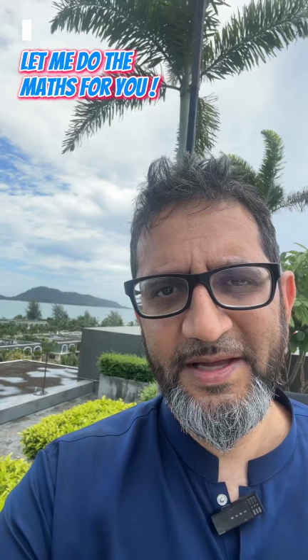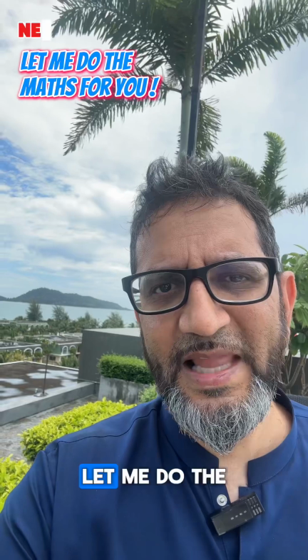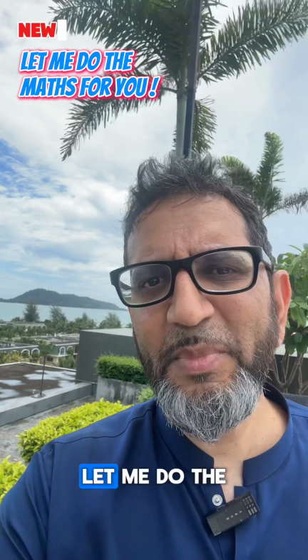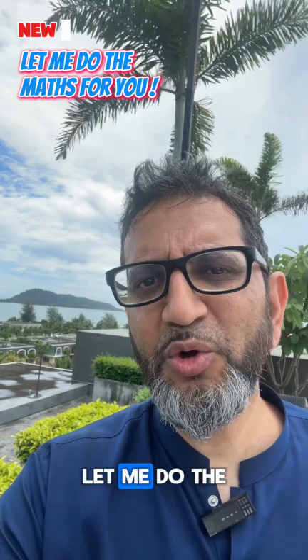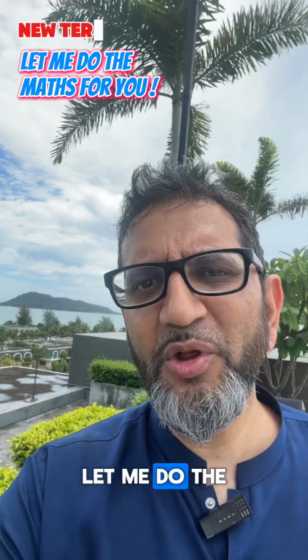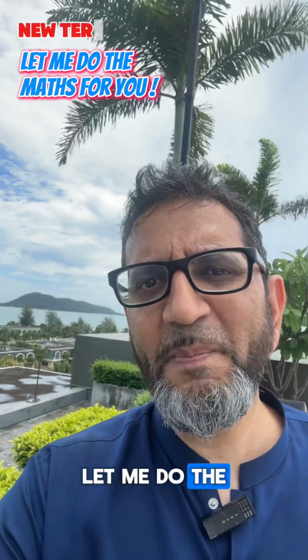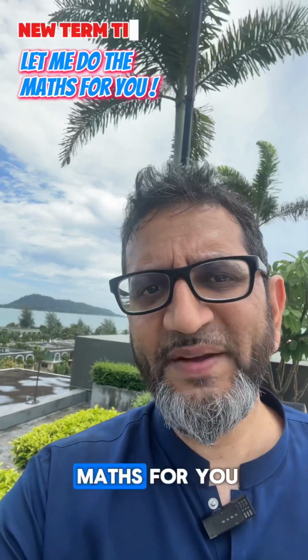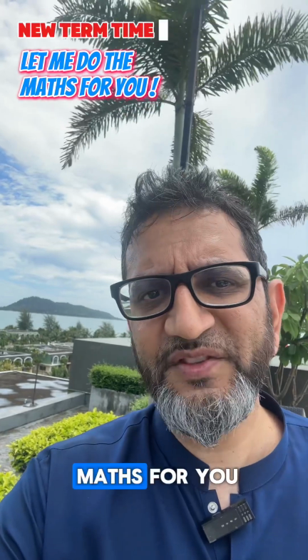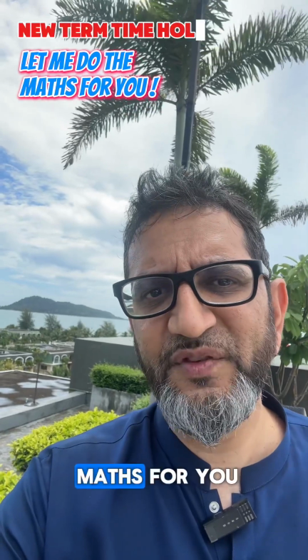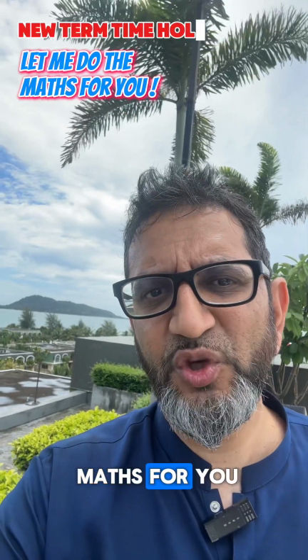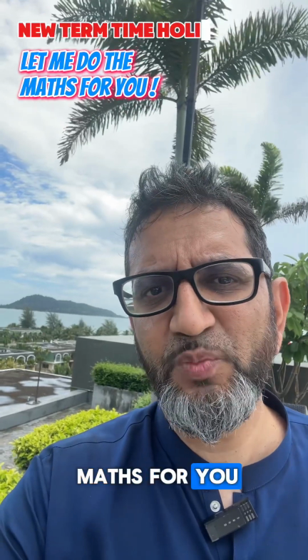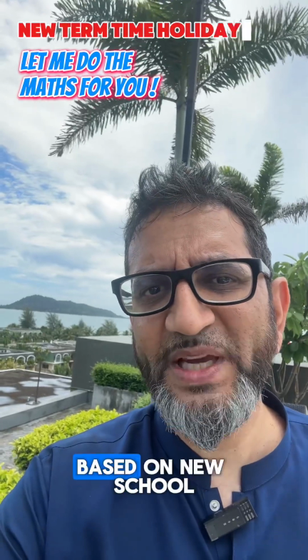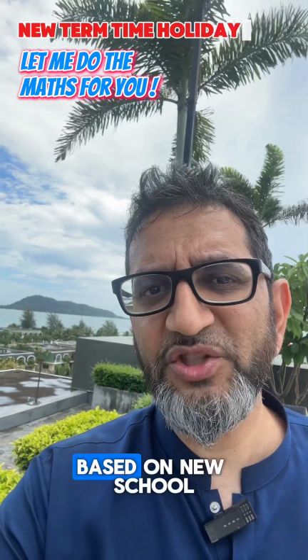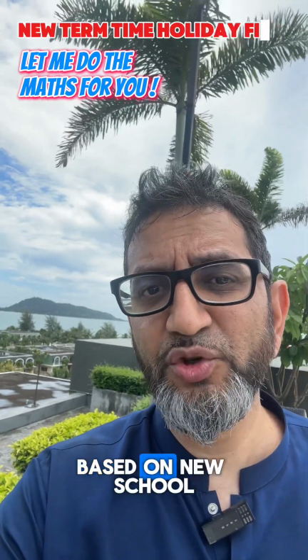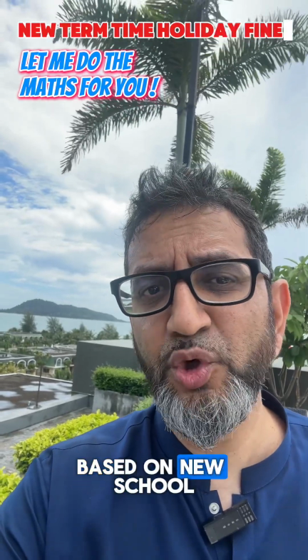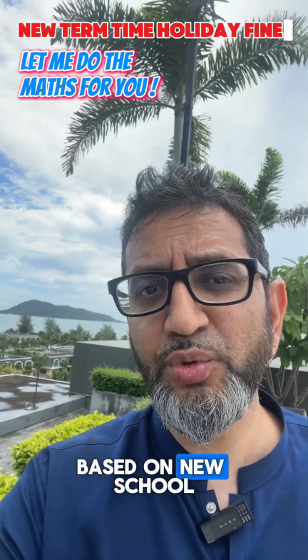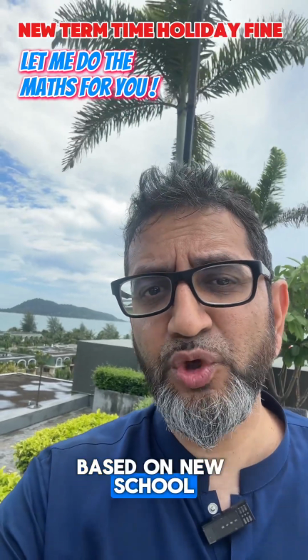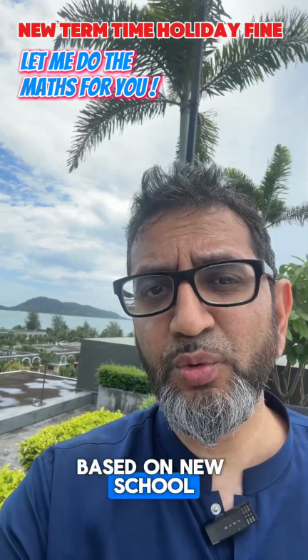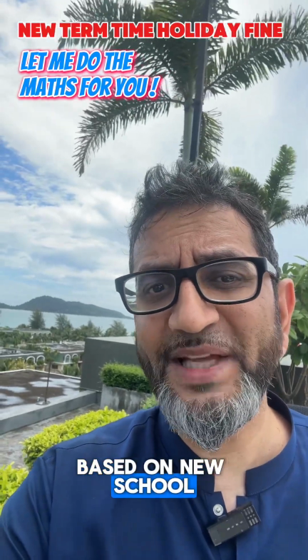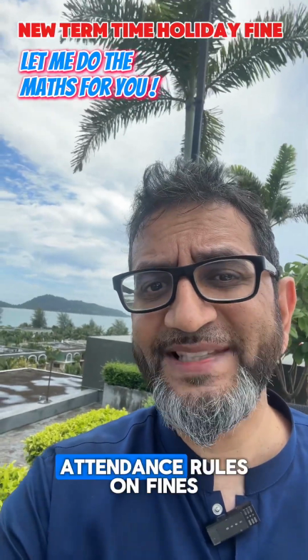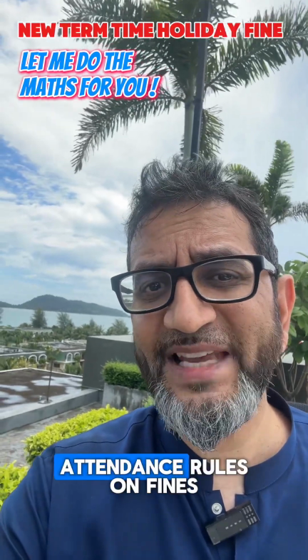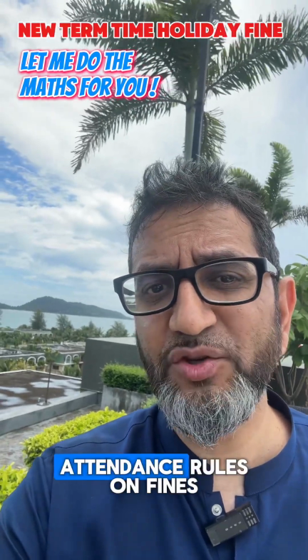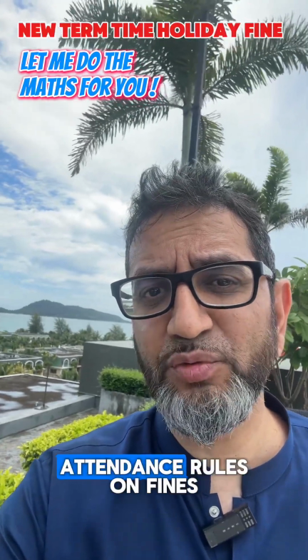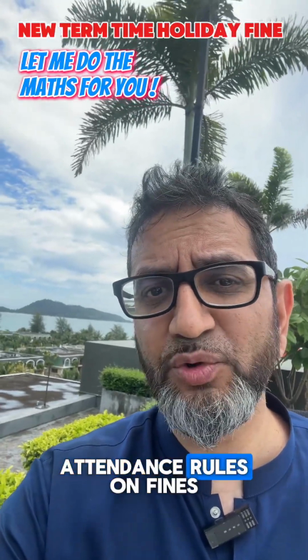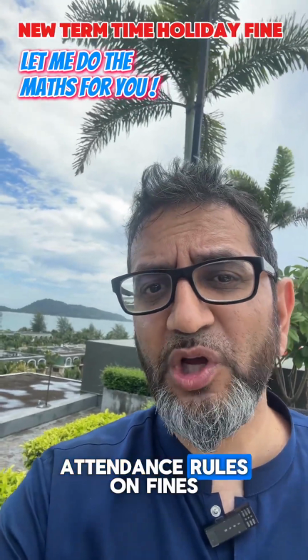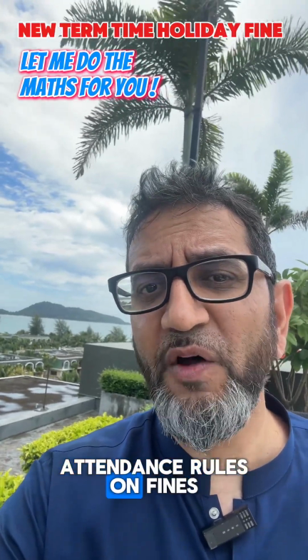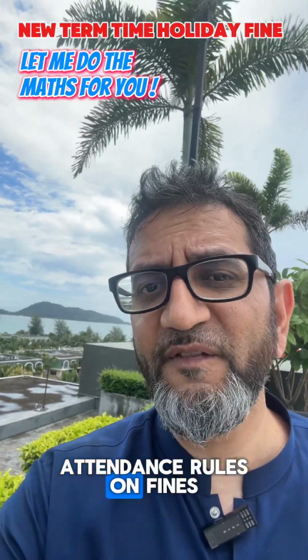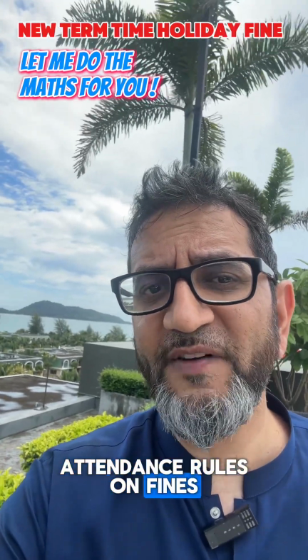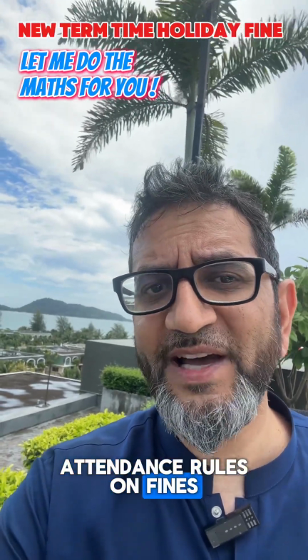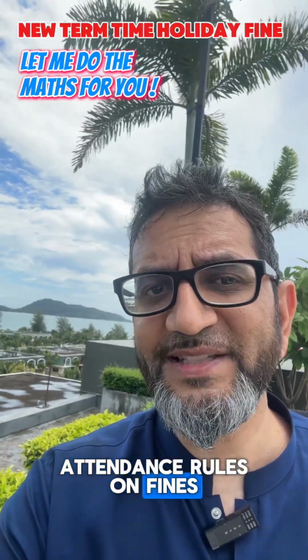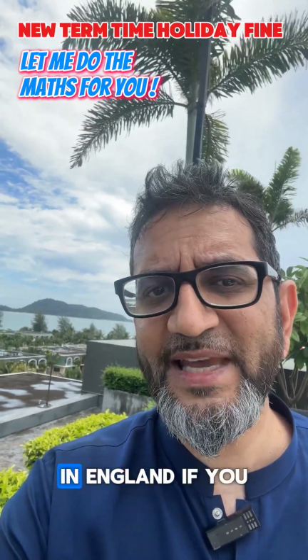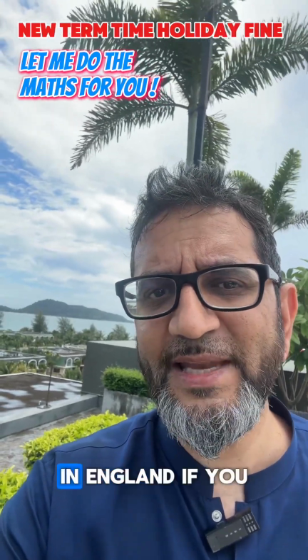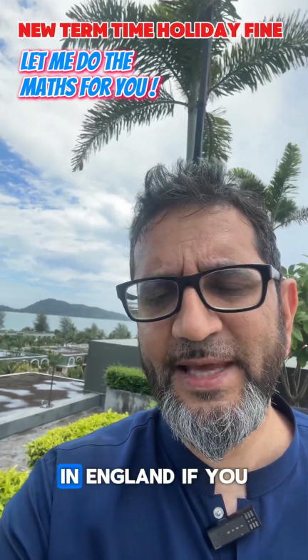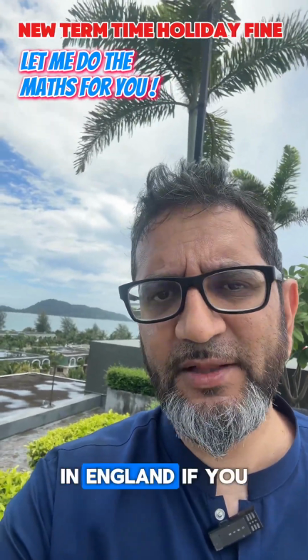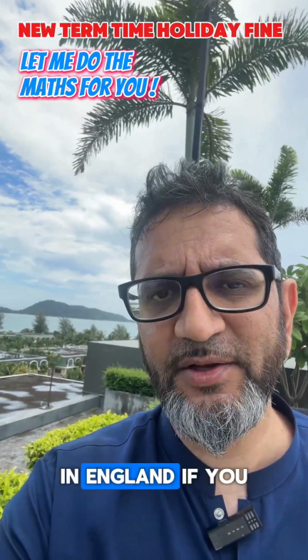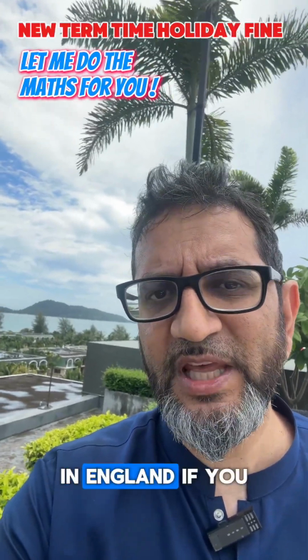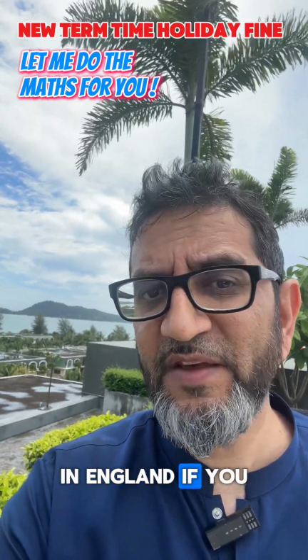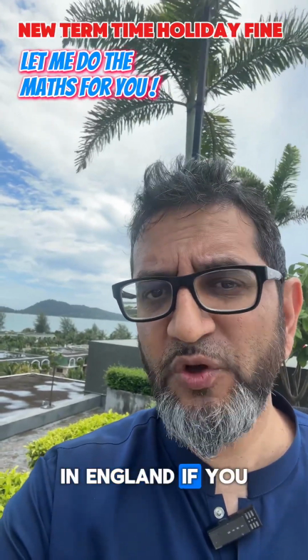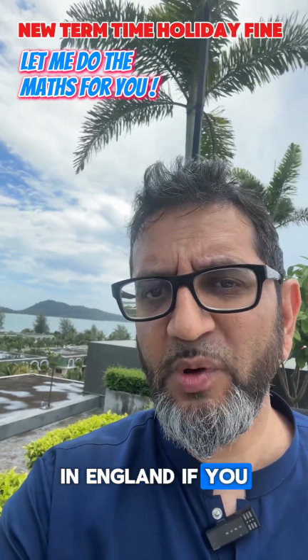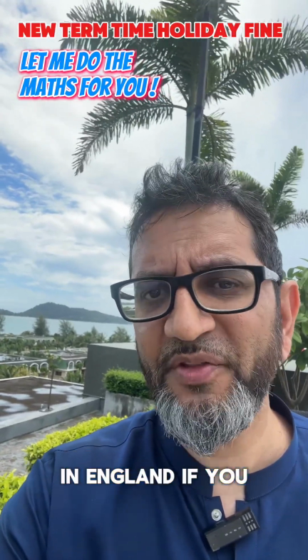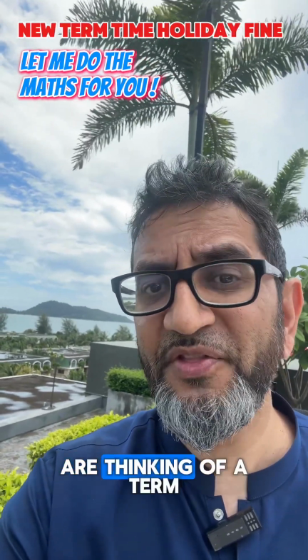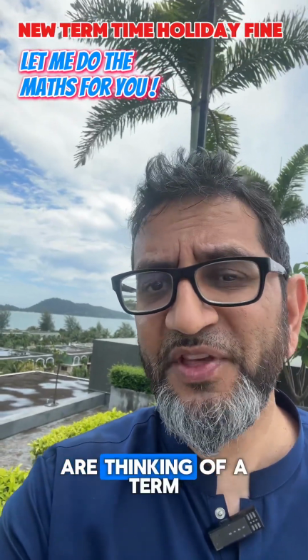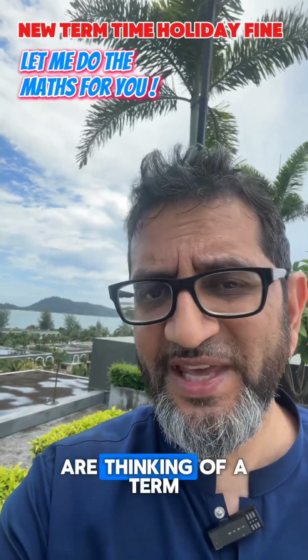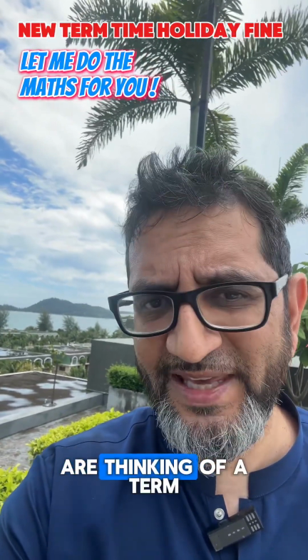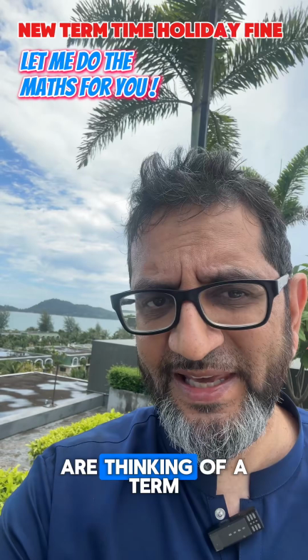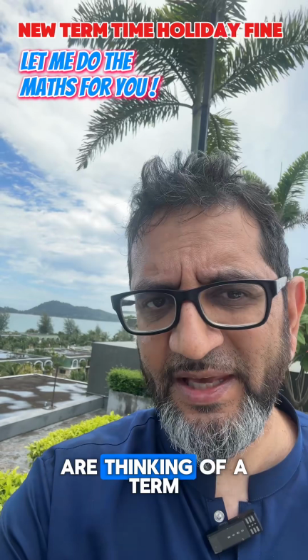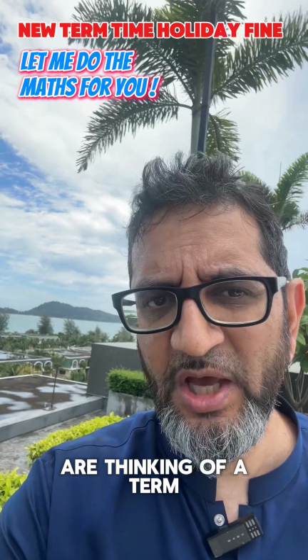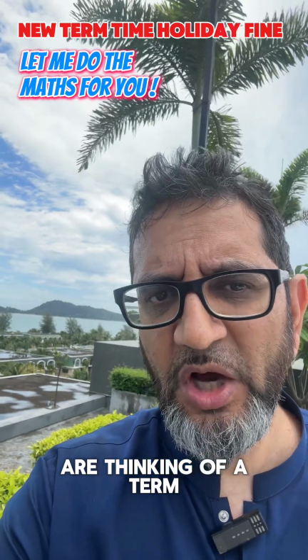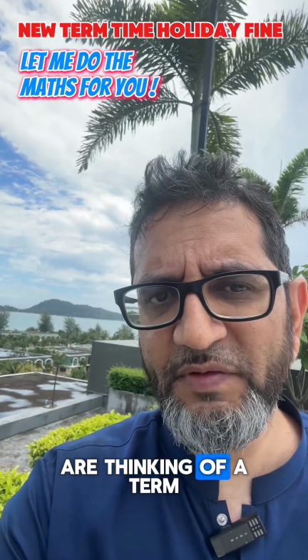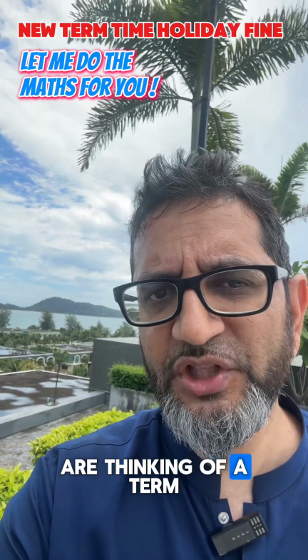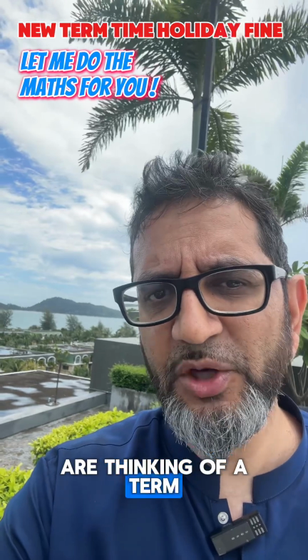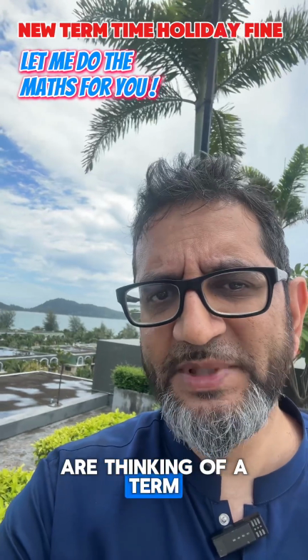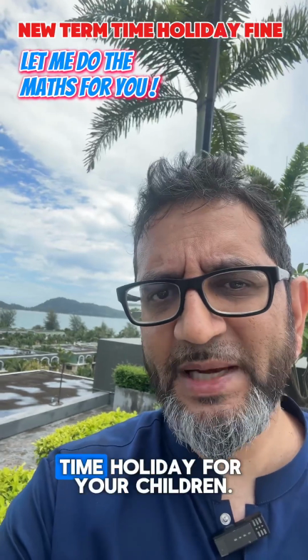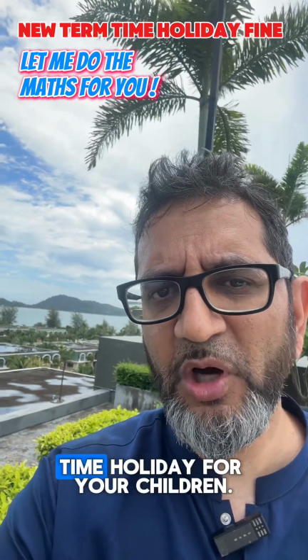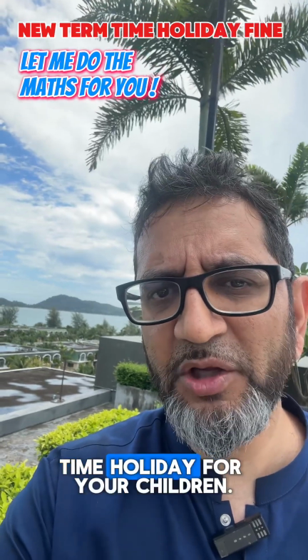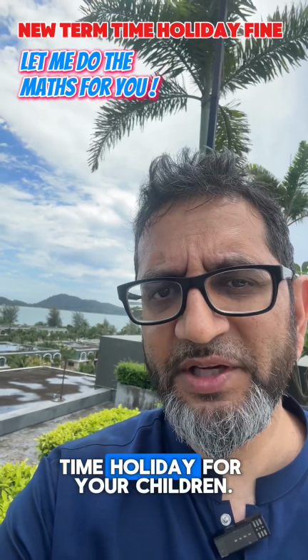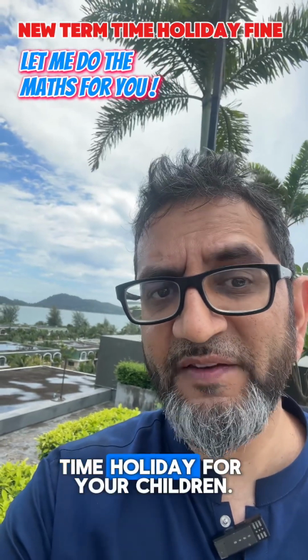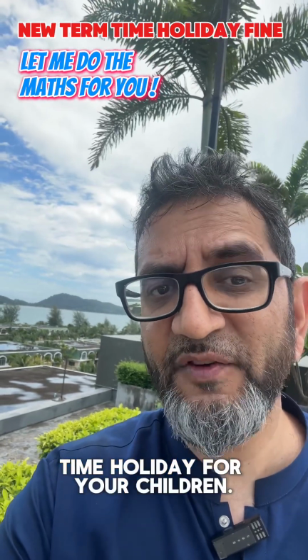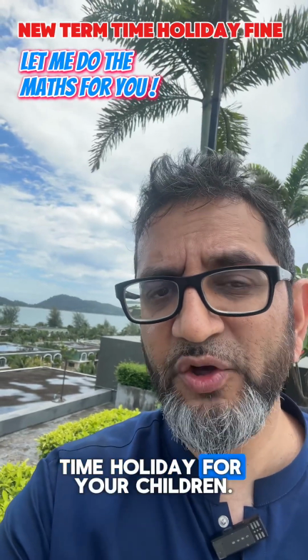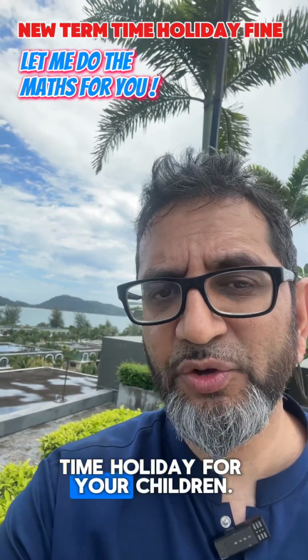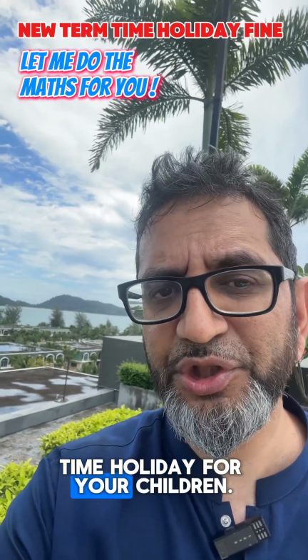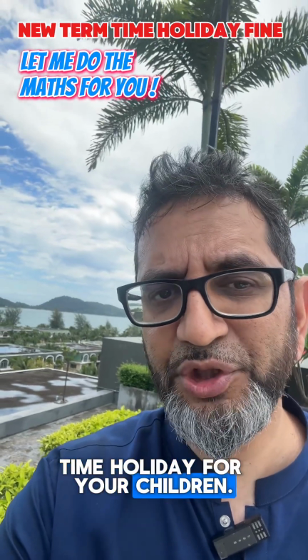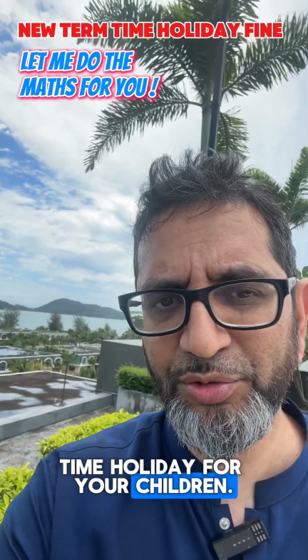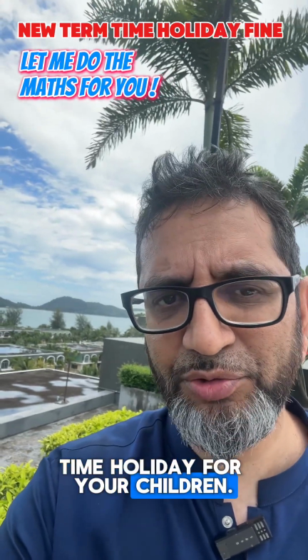Let me do the maths for you based on new school attendance rules on fines in England, if you are thinking of a term time holiday for your children.